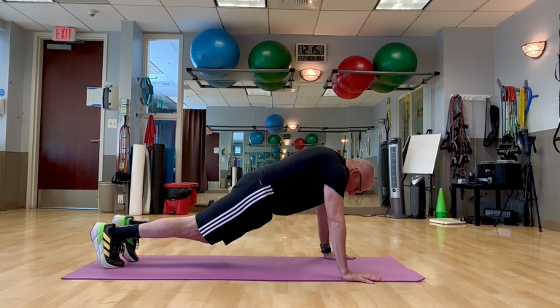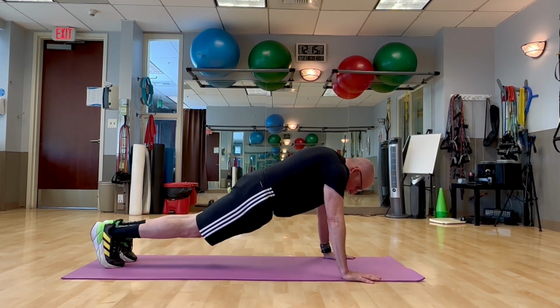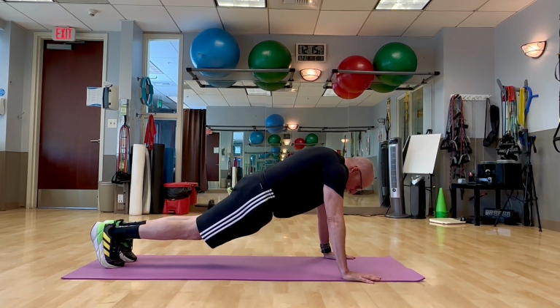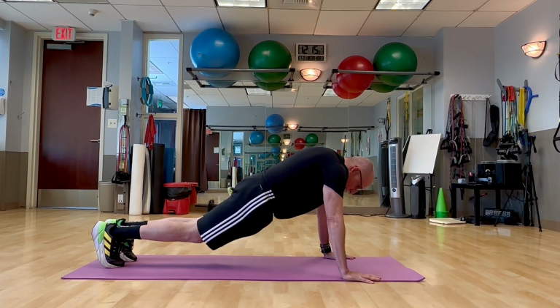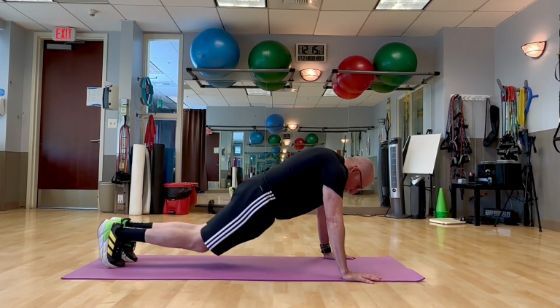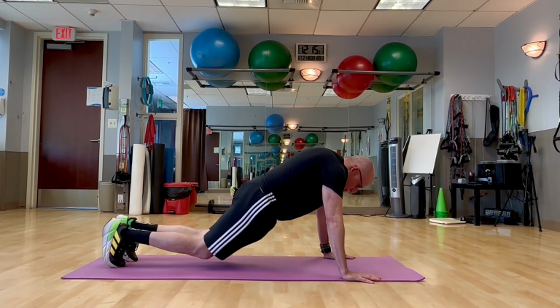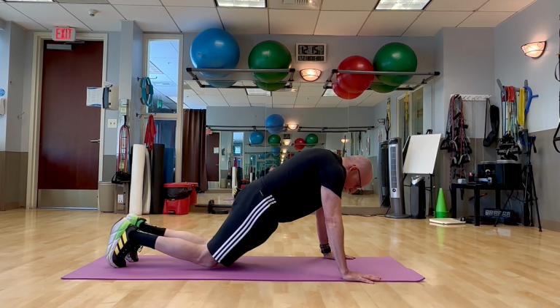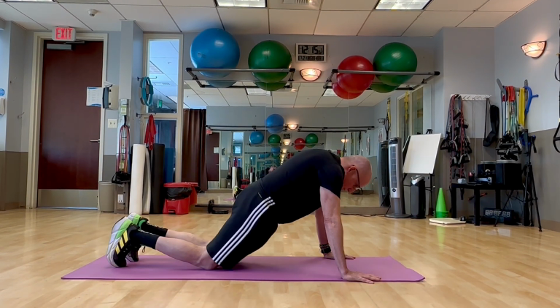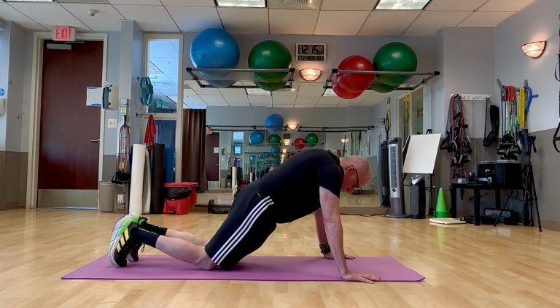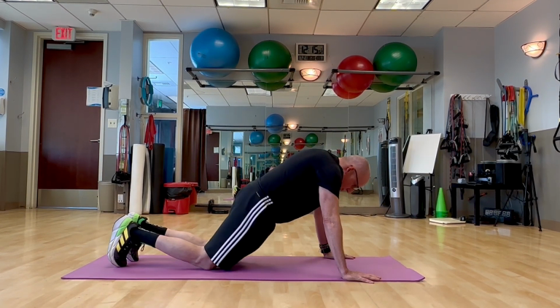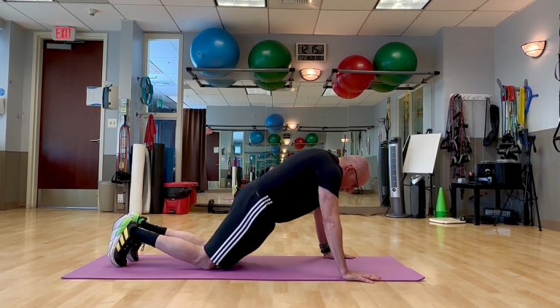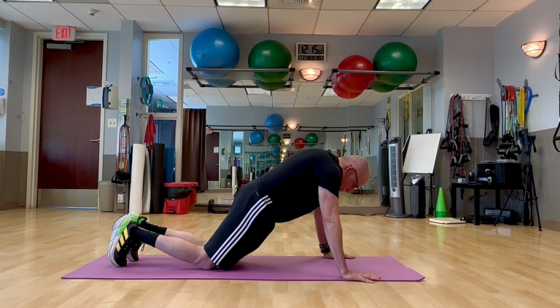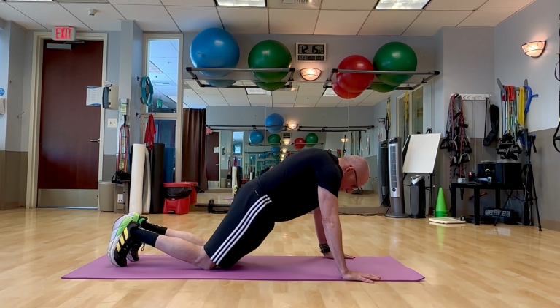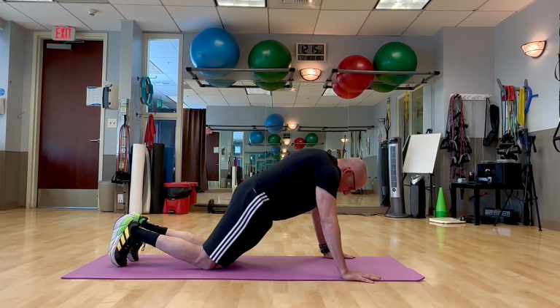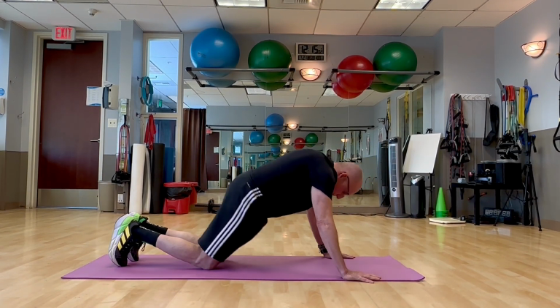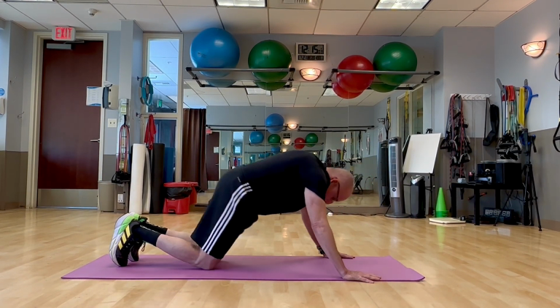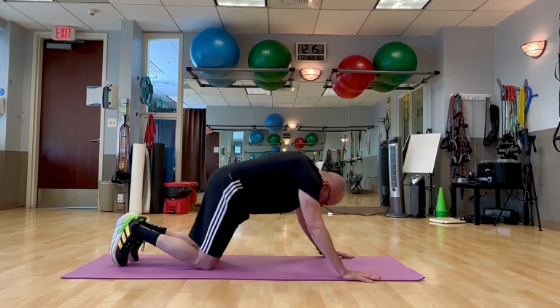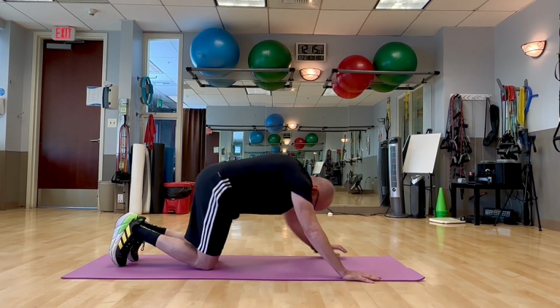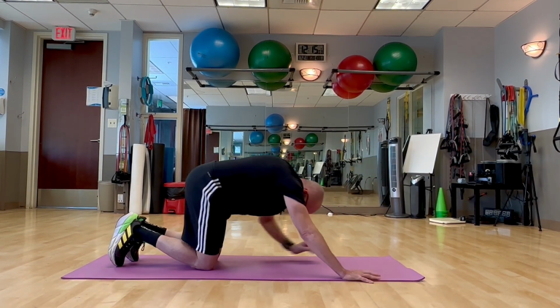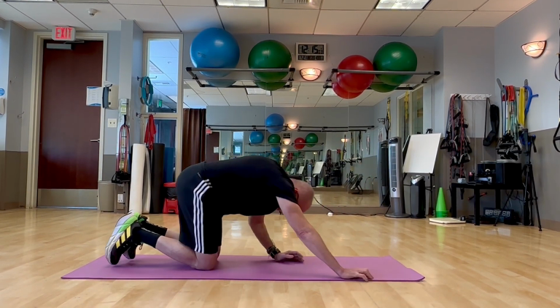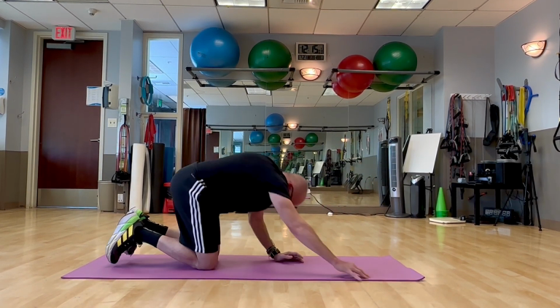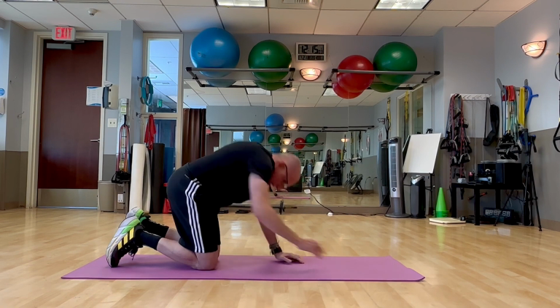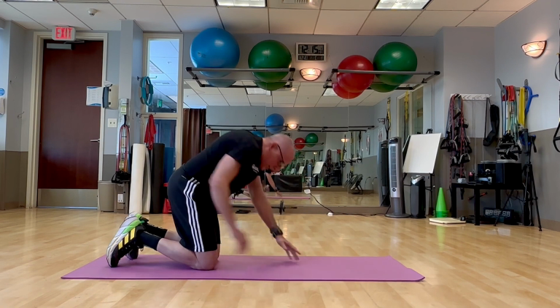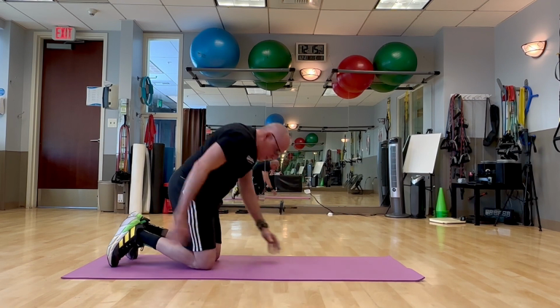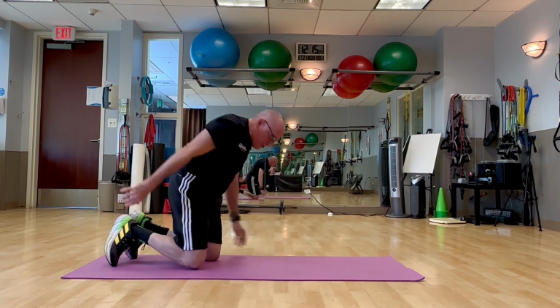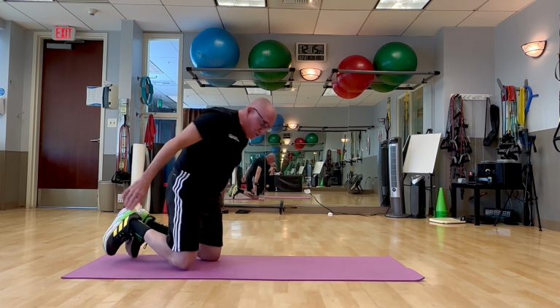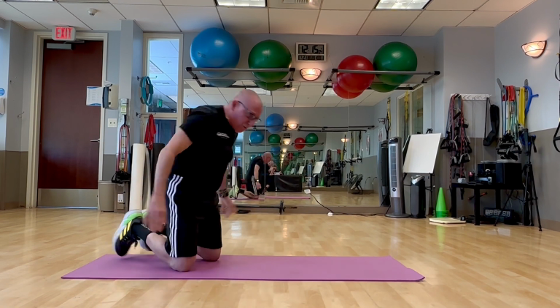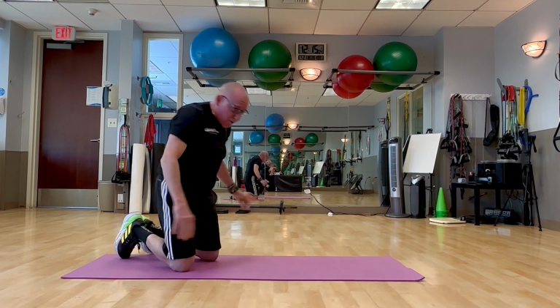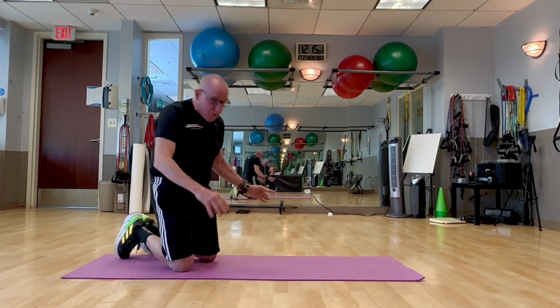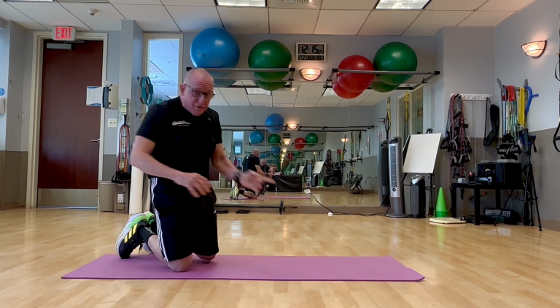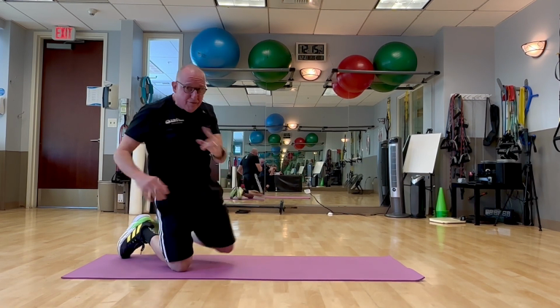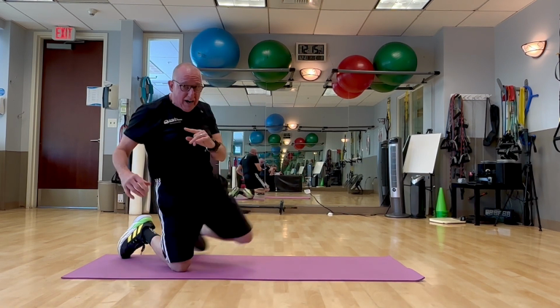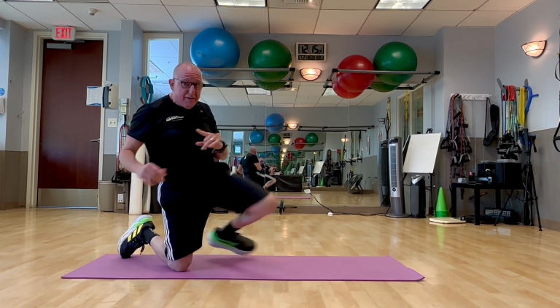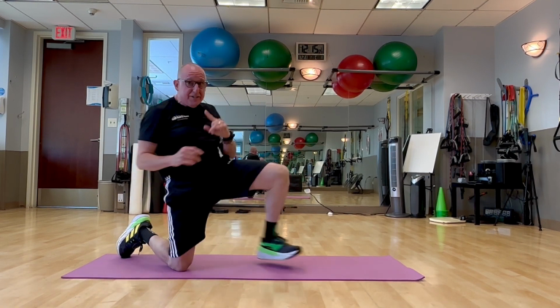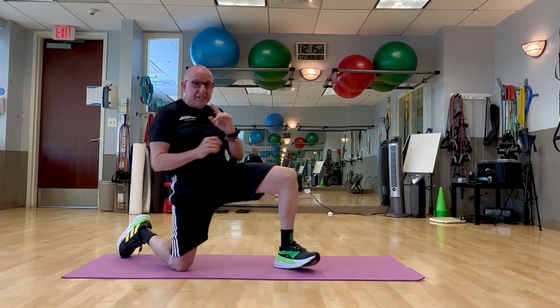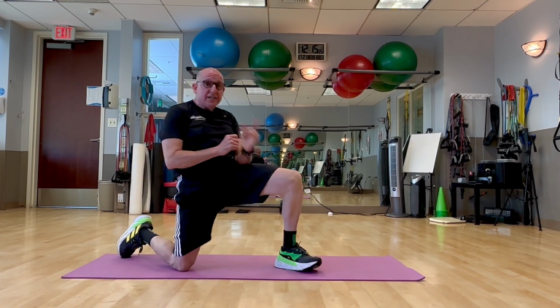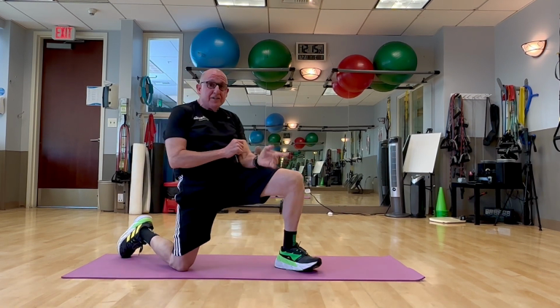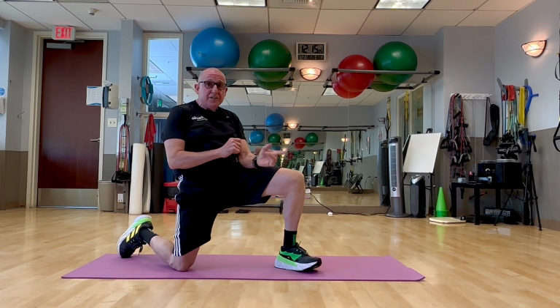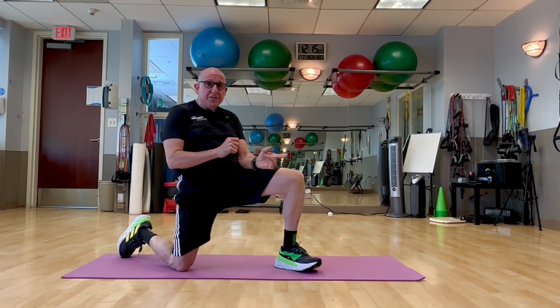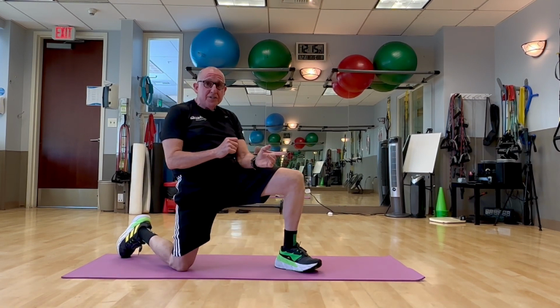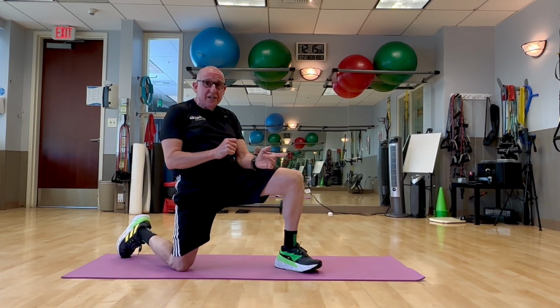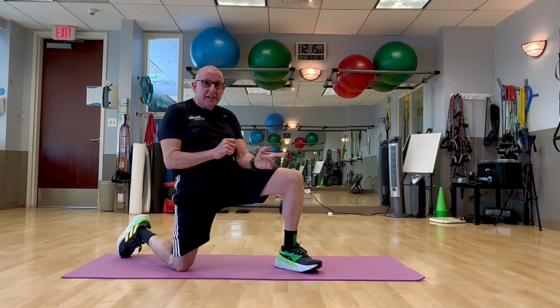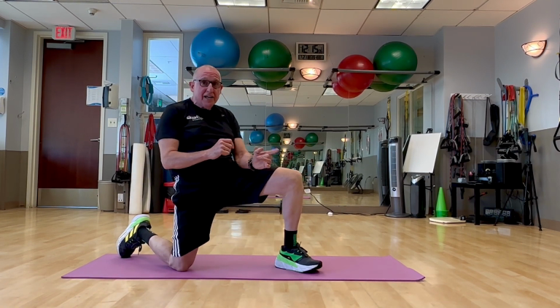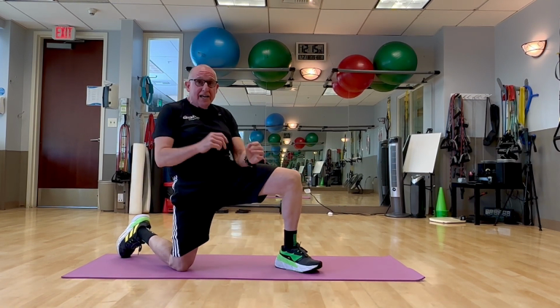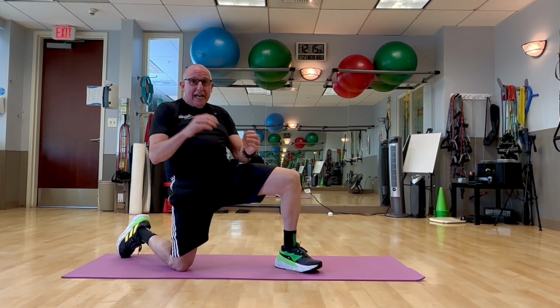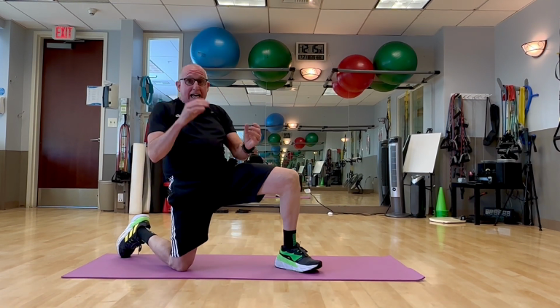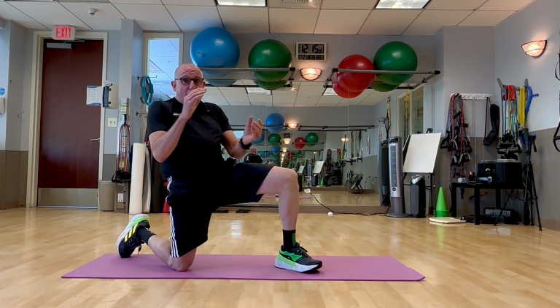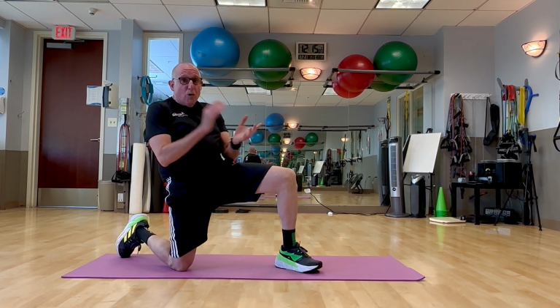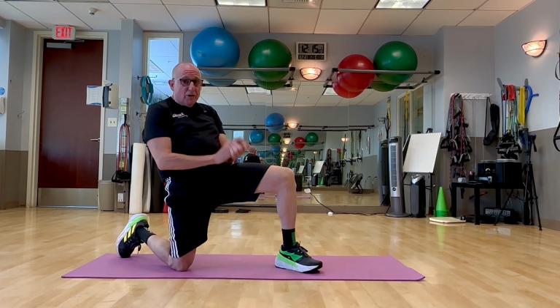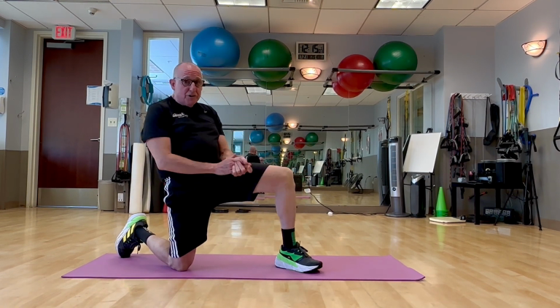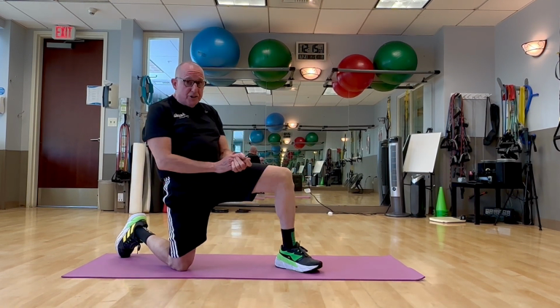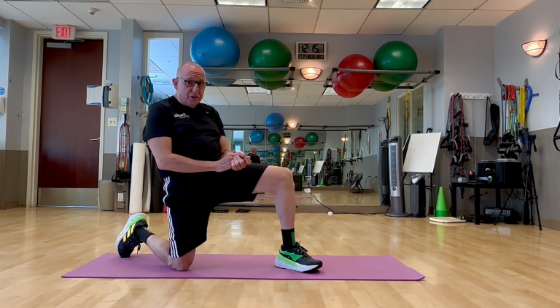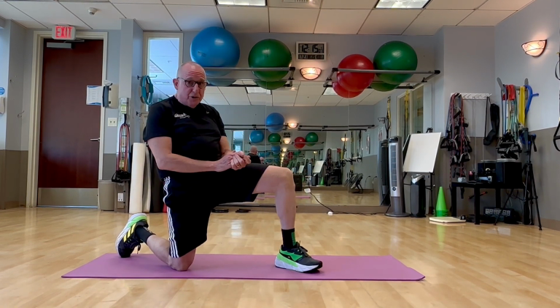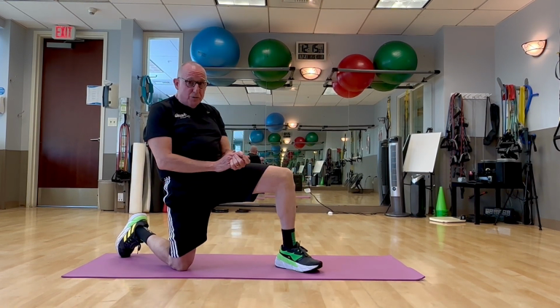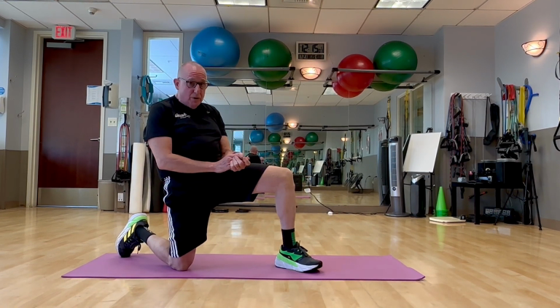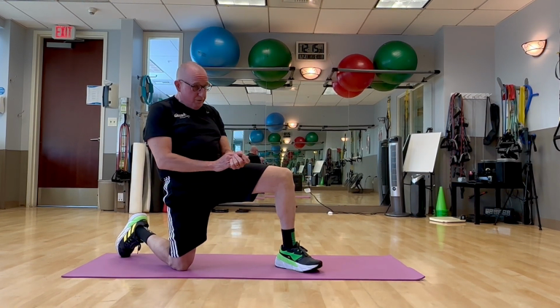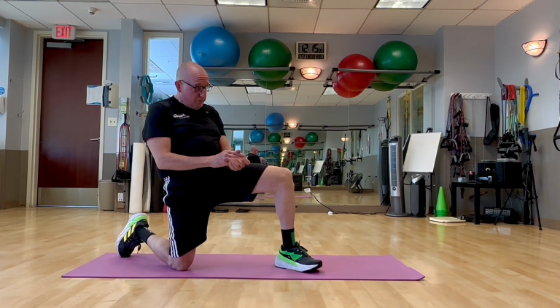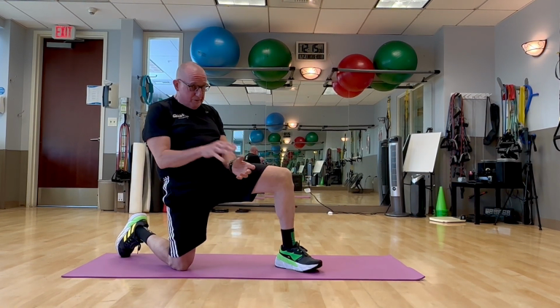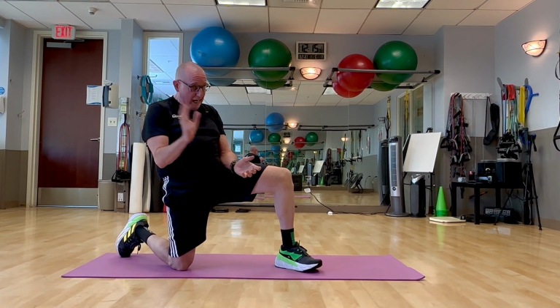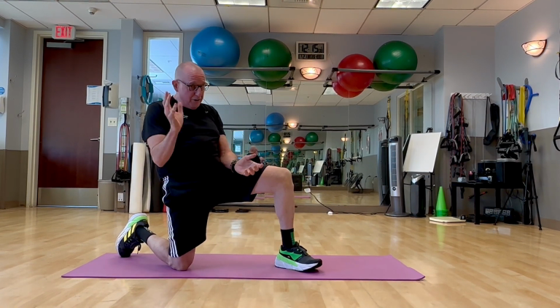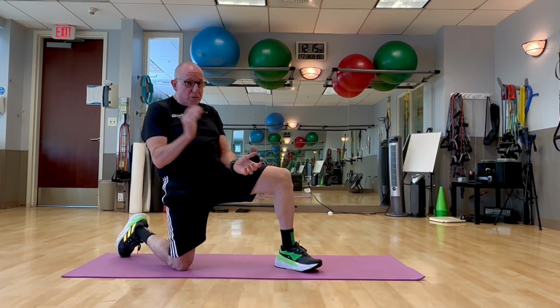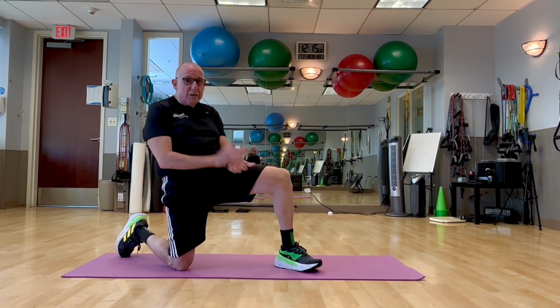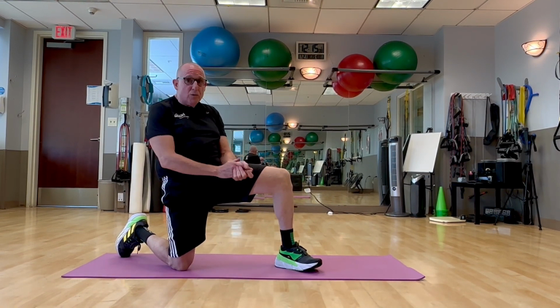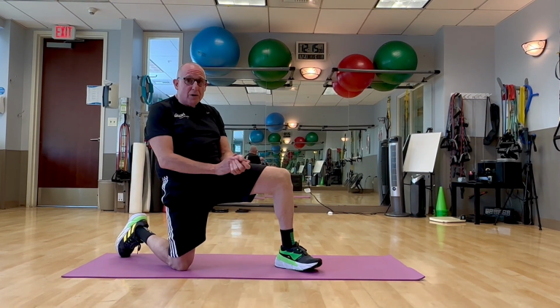Then drop down to your knees and relax. You're doing between five and ten of these, or until you can't do any more.